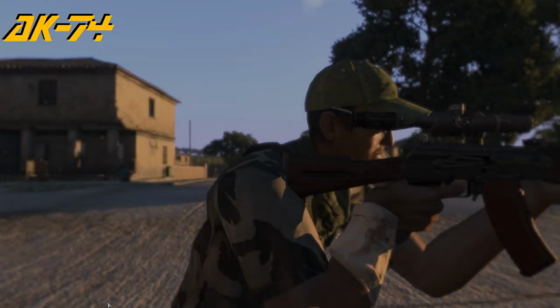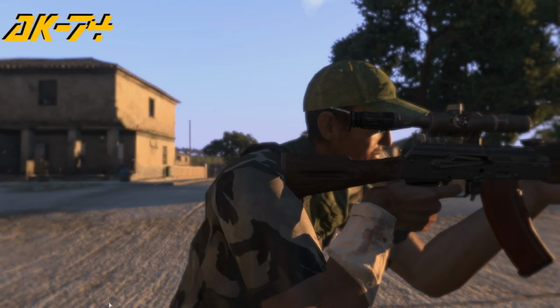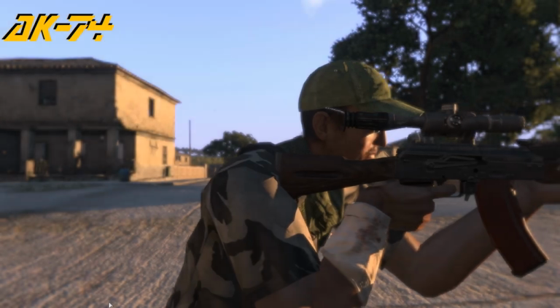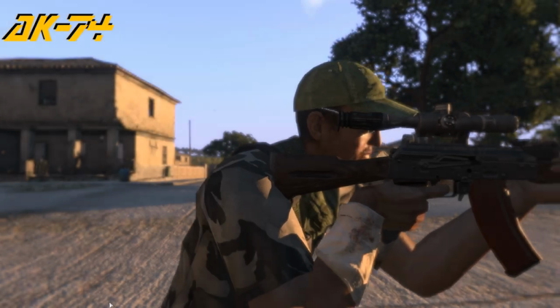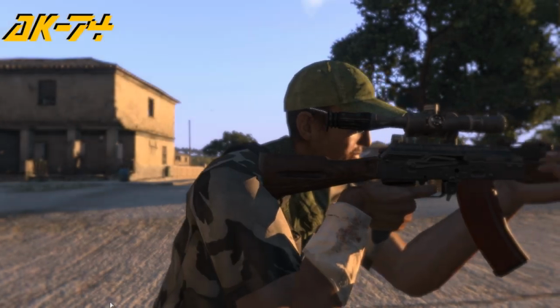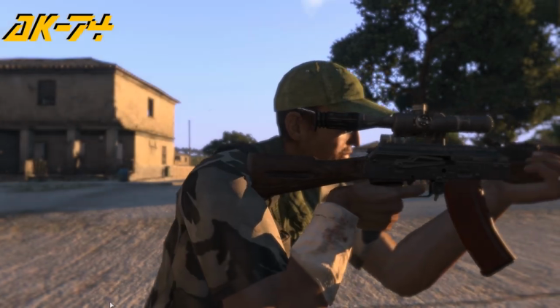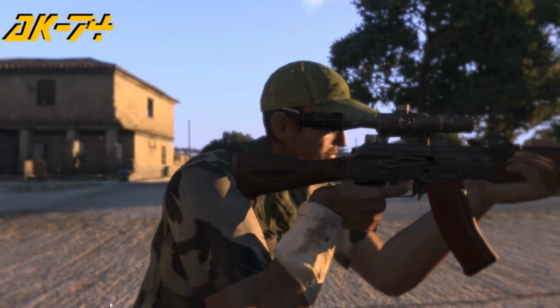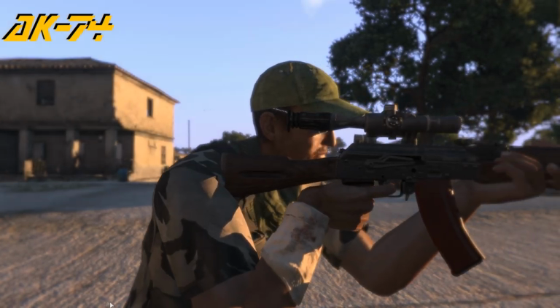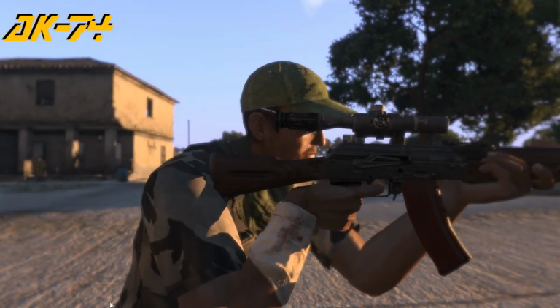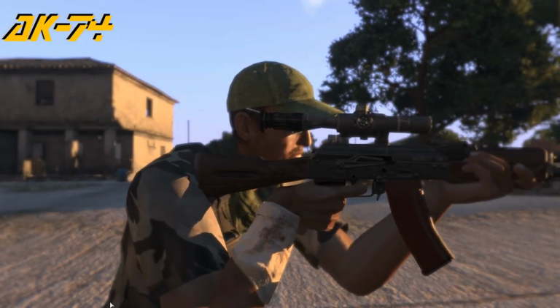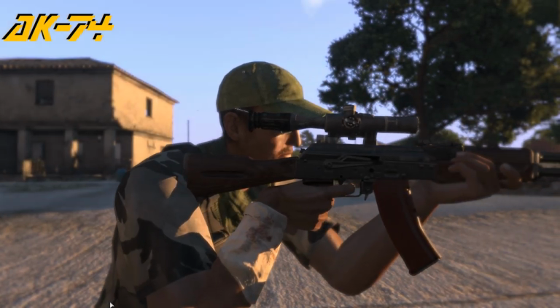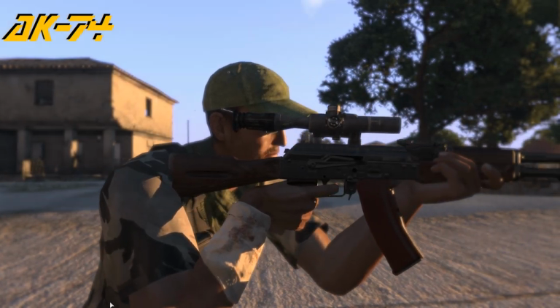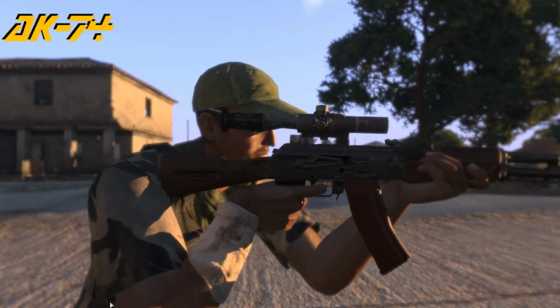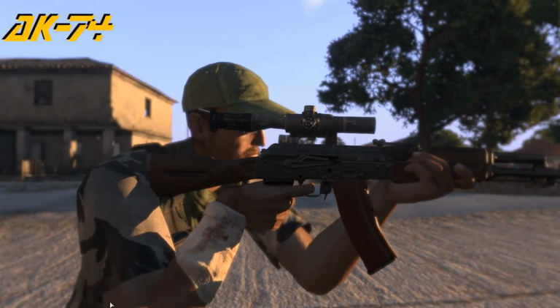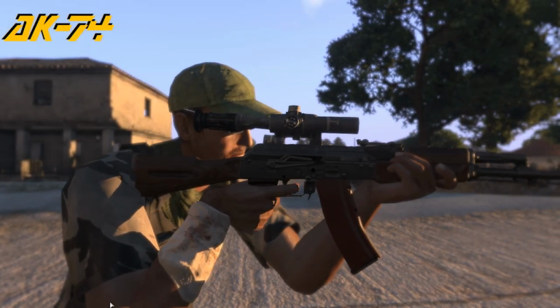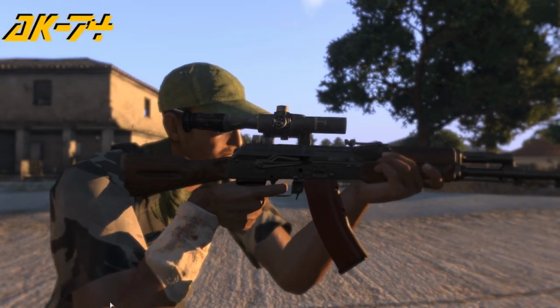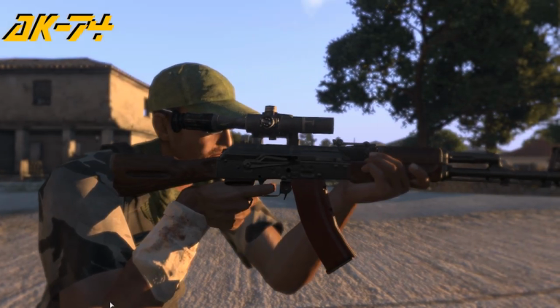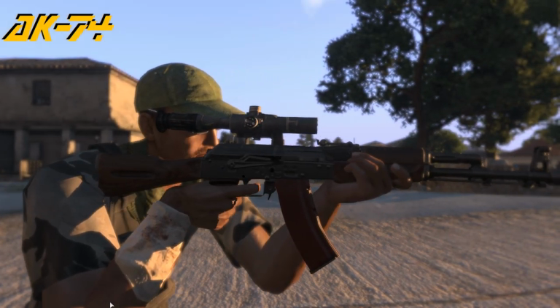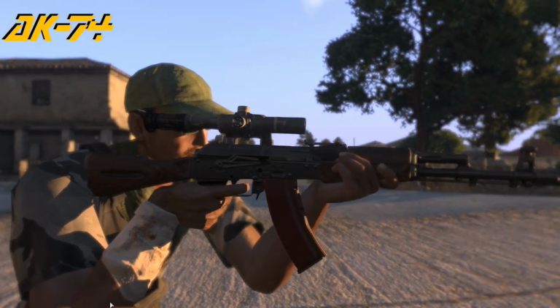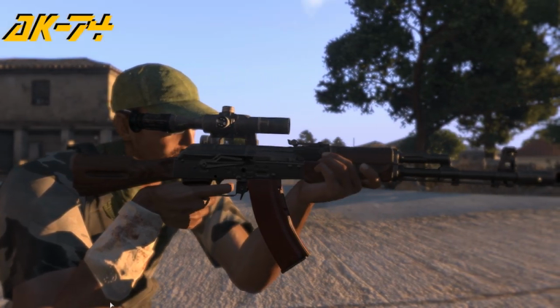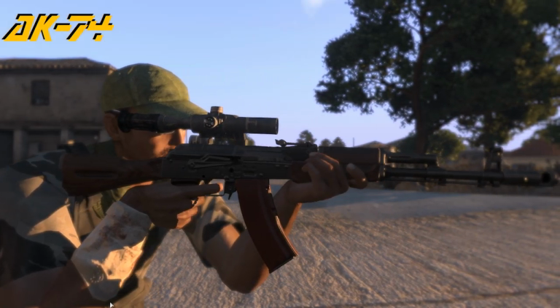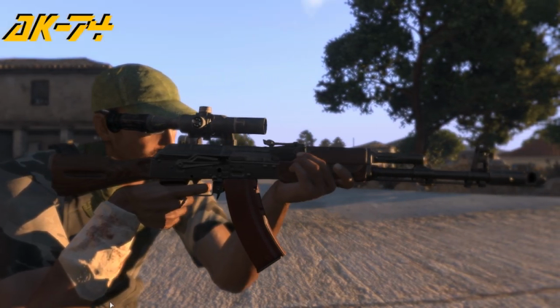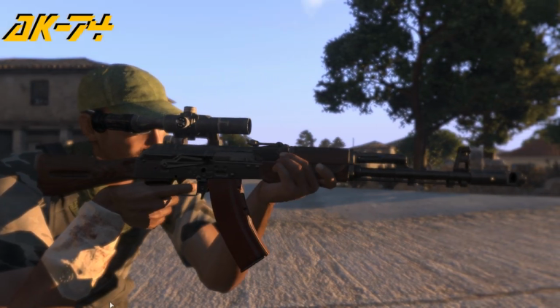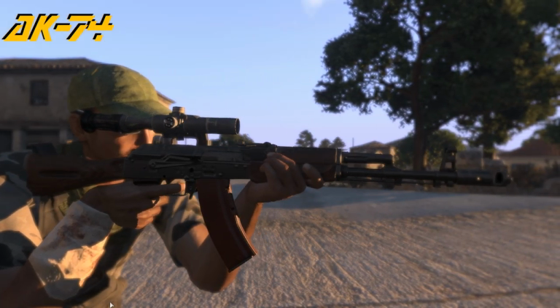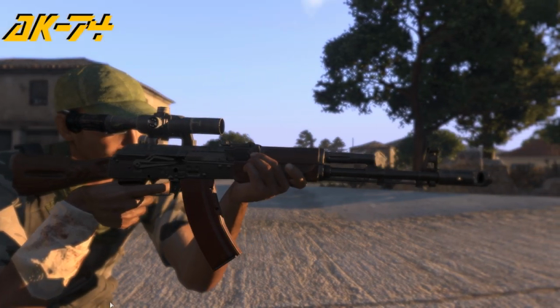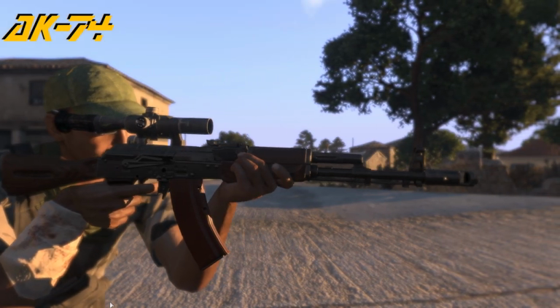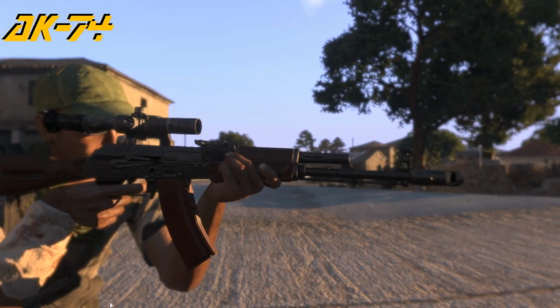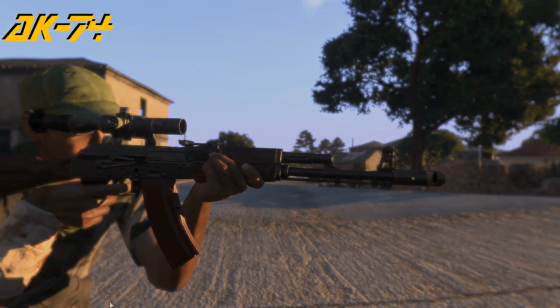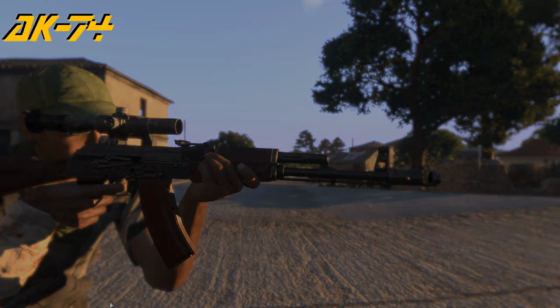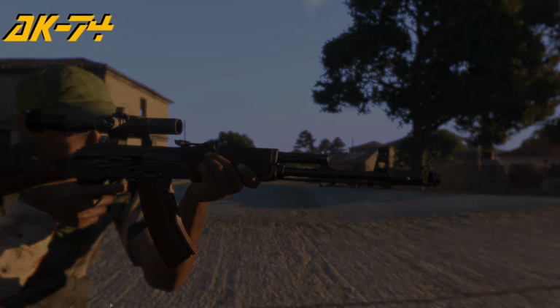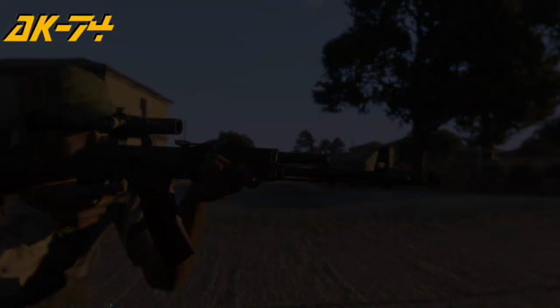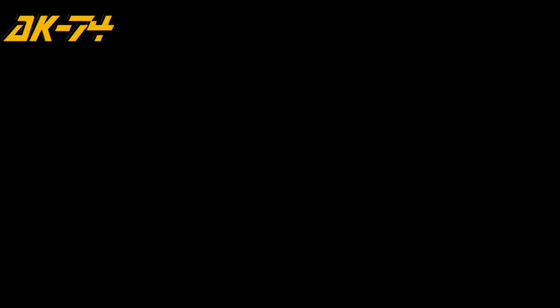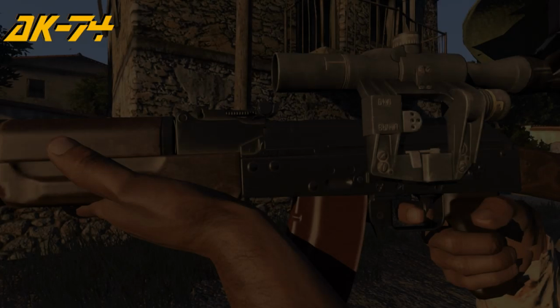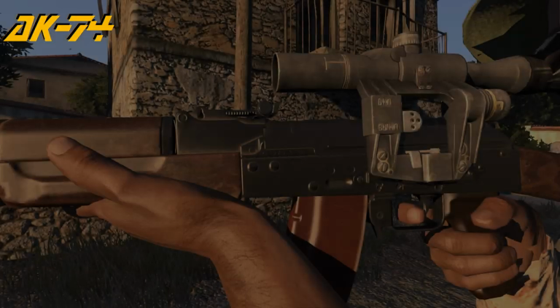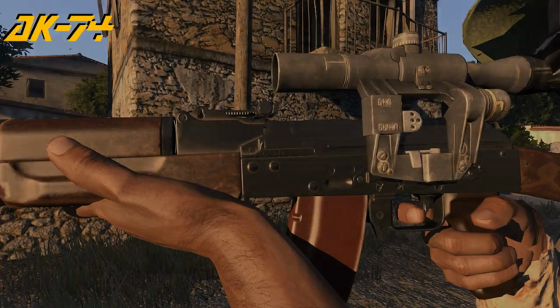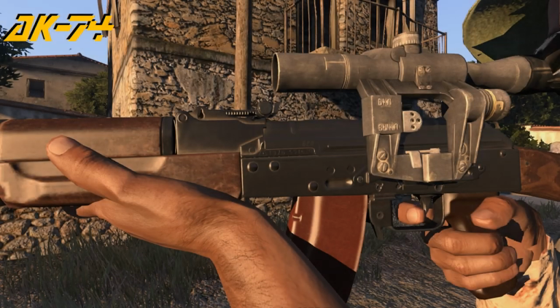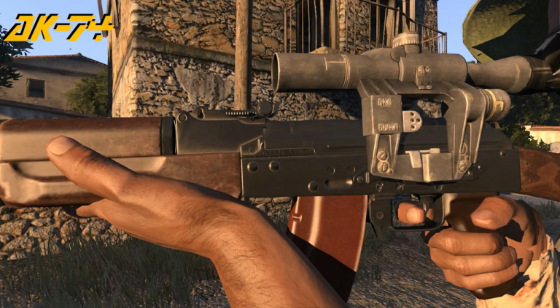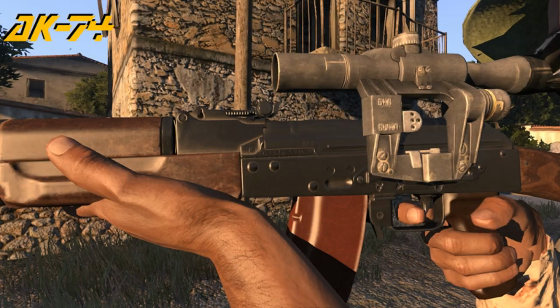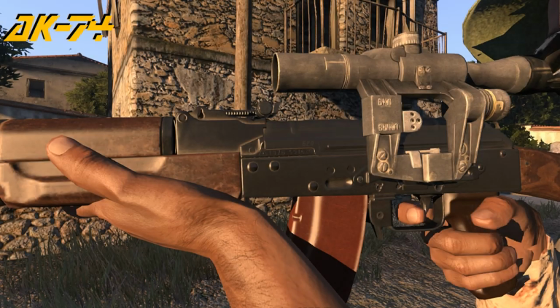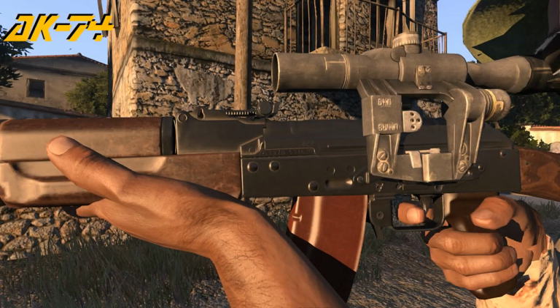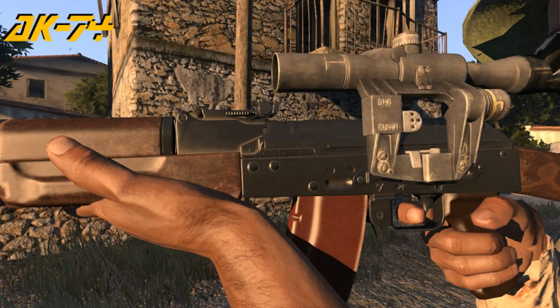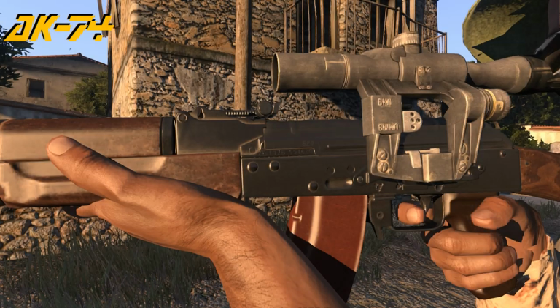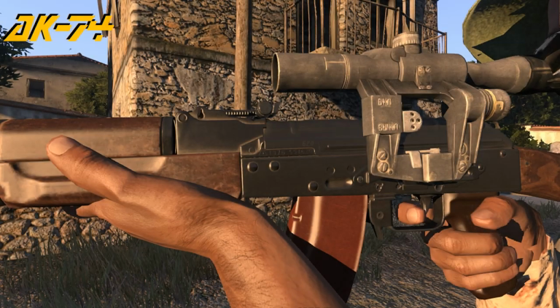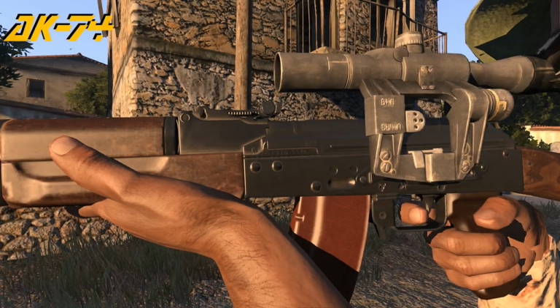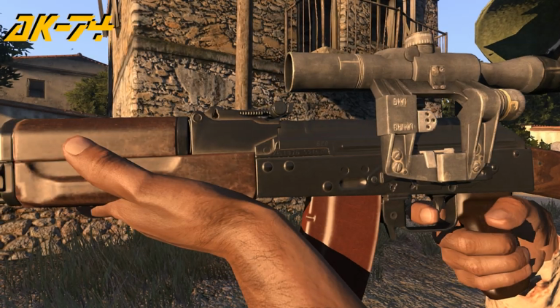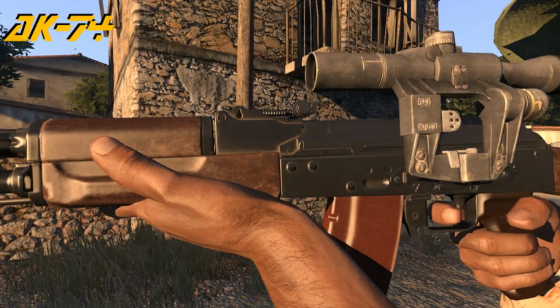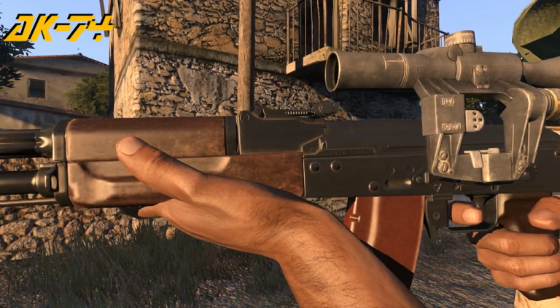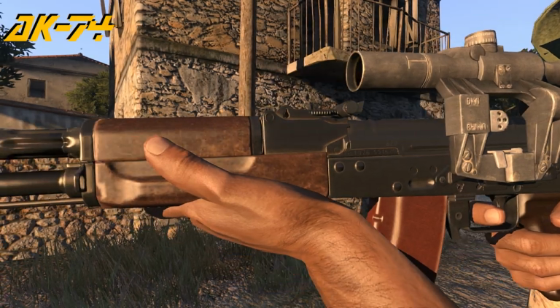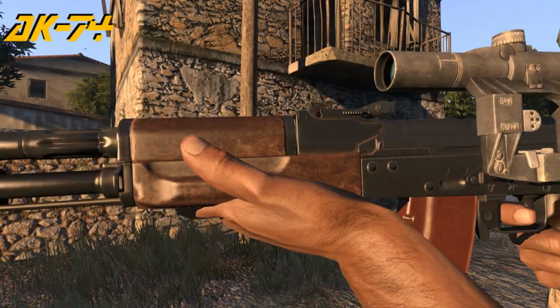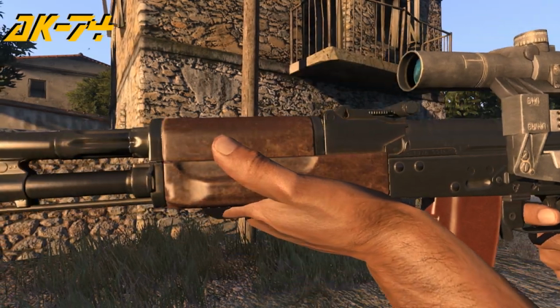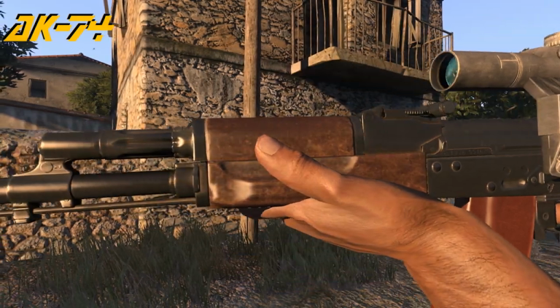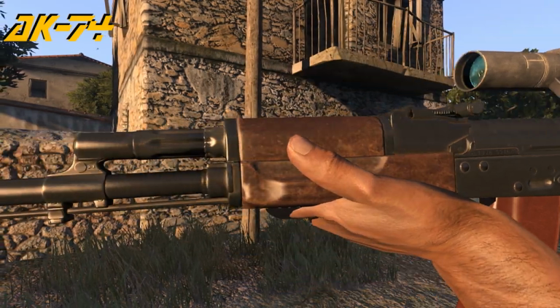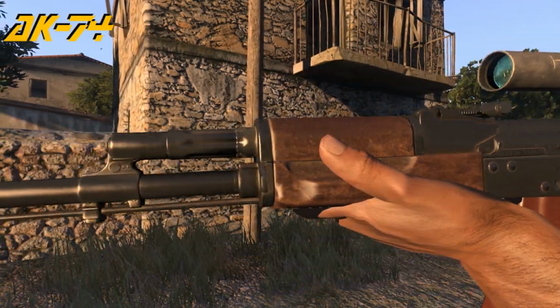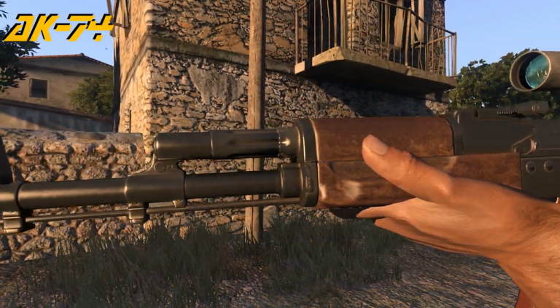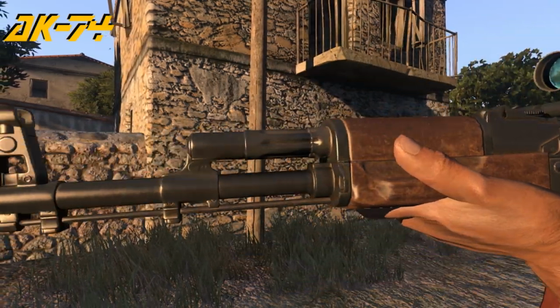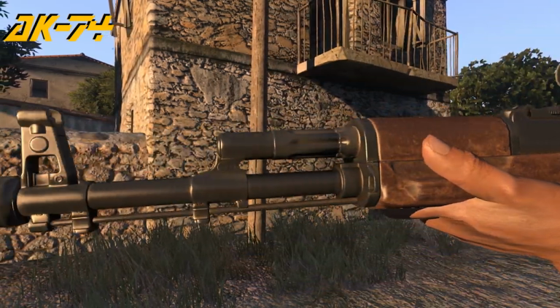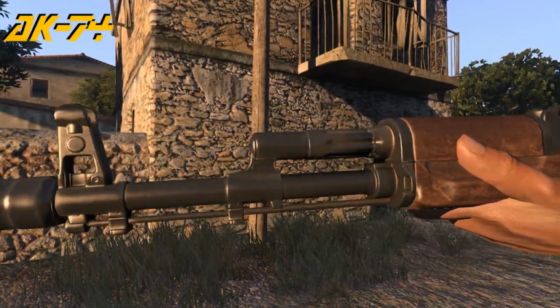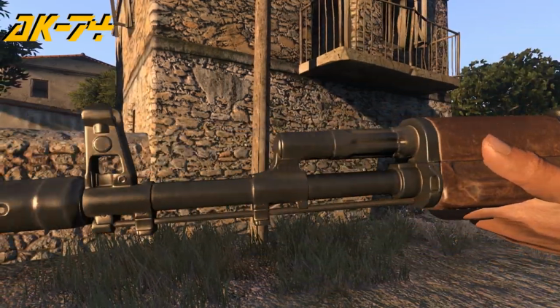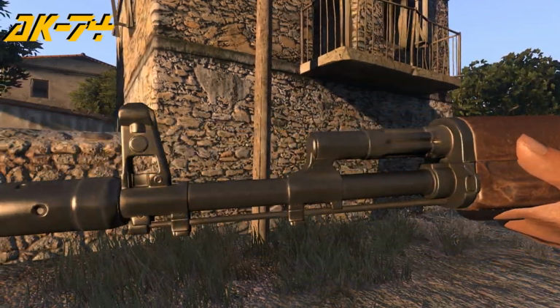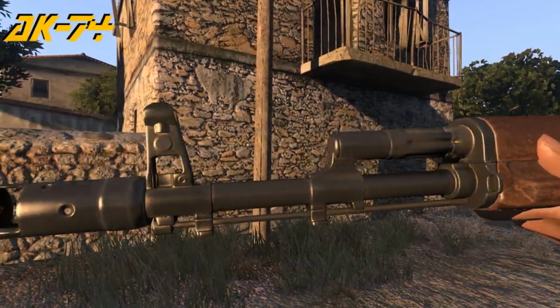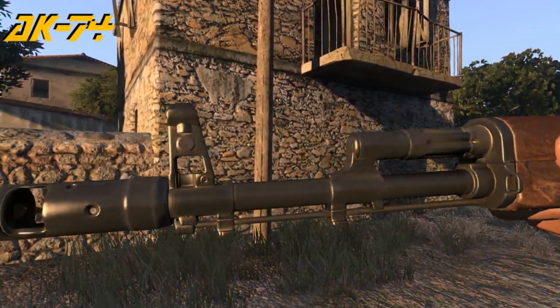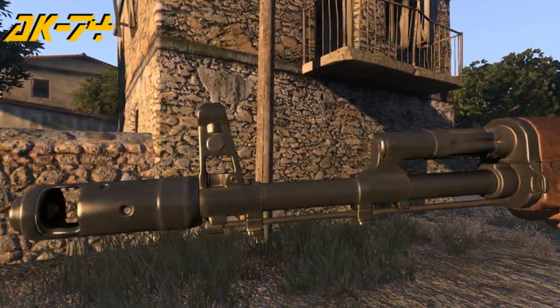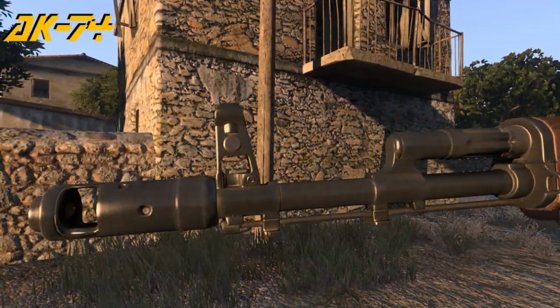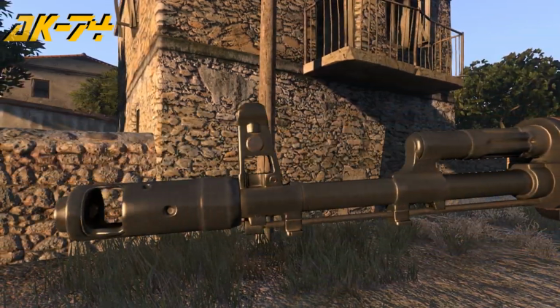The AK-74 features sights adjustable from 1 to 600 meters, and the 74S features sights adjustable from 1 to 500 meters.